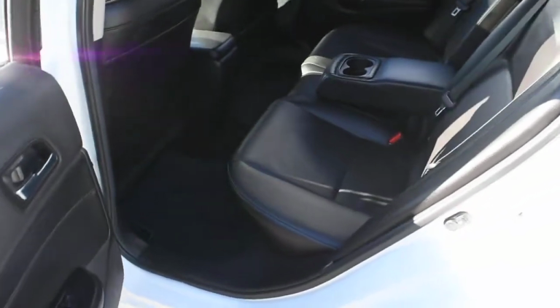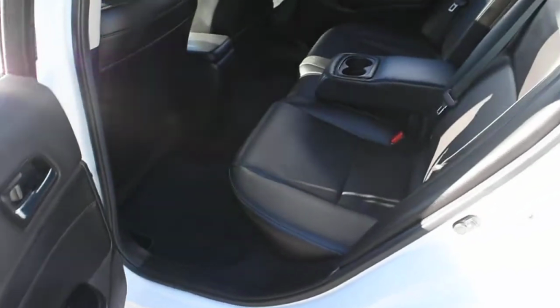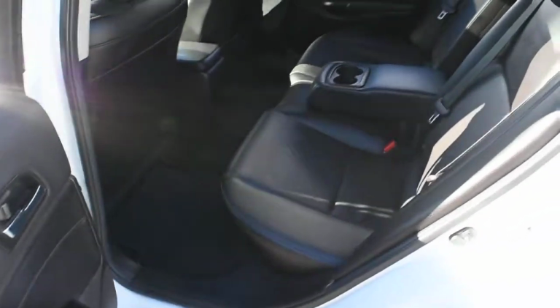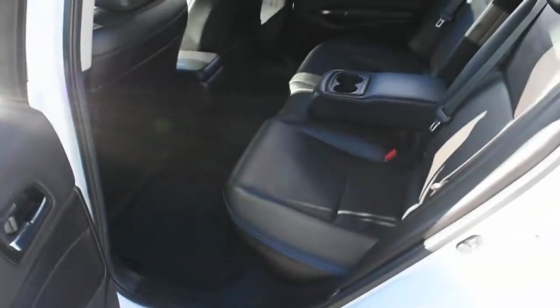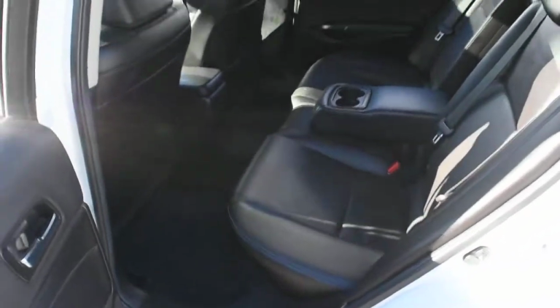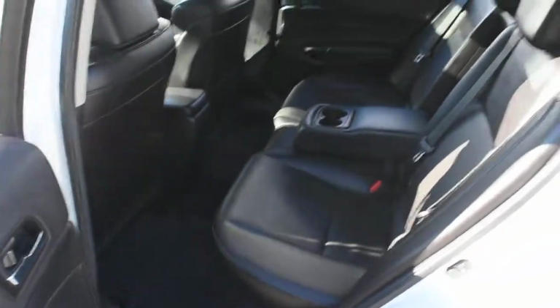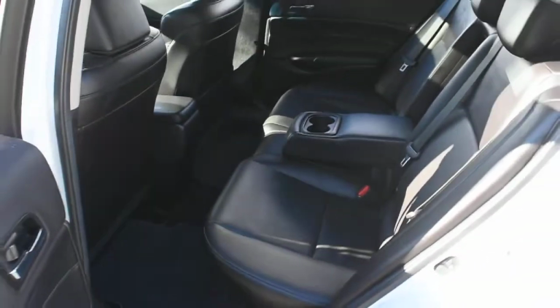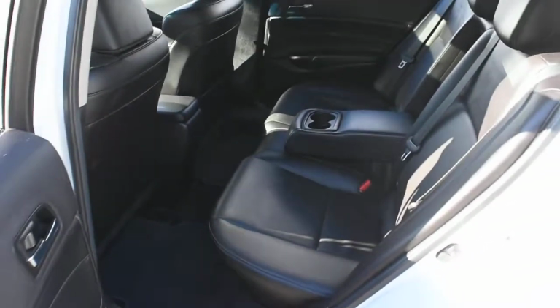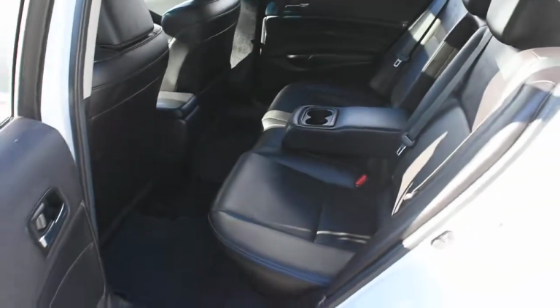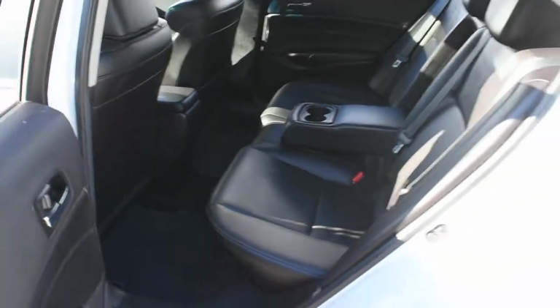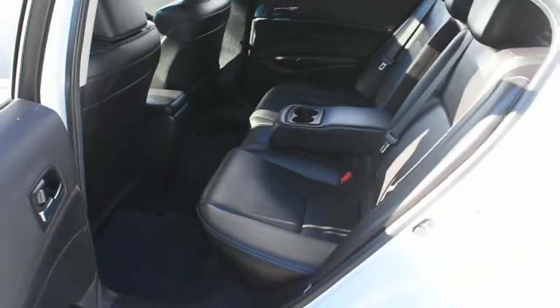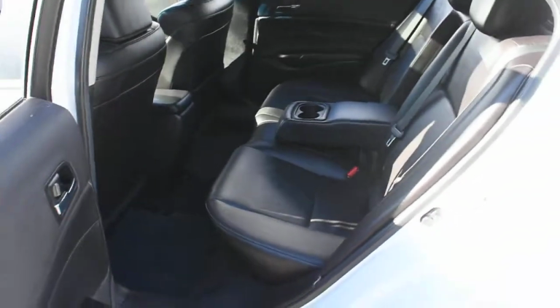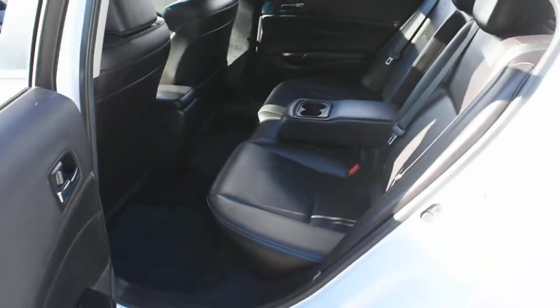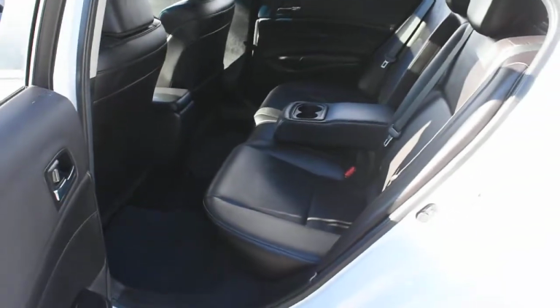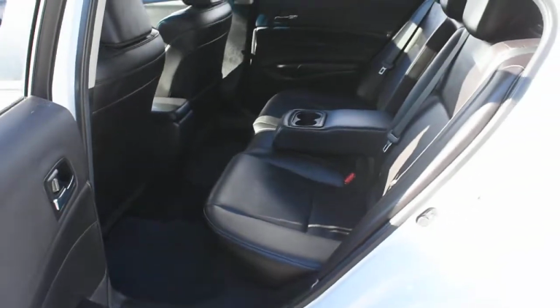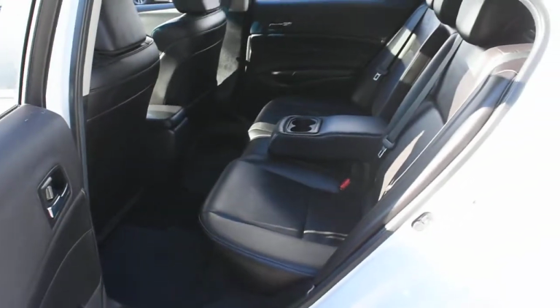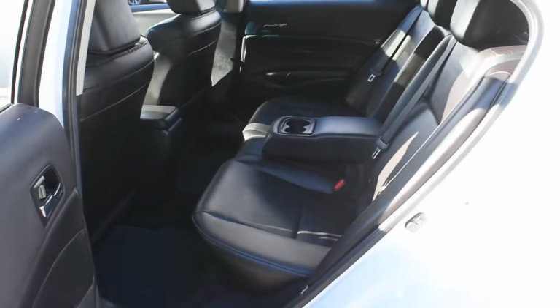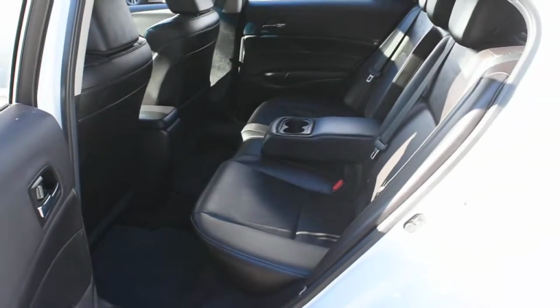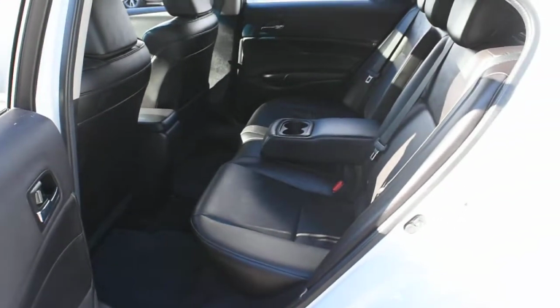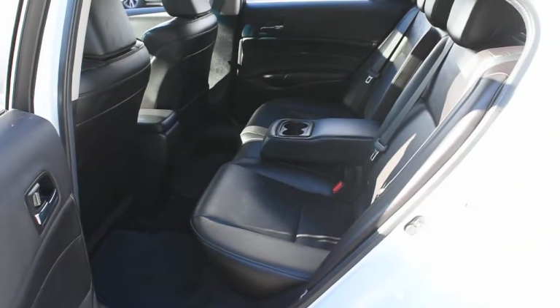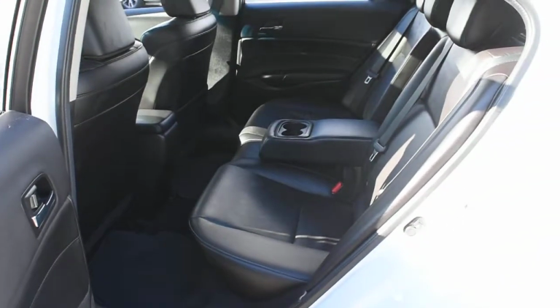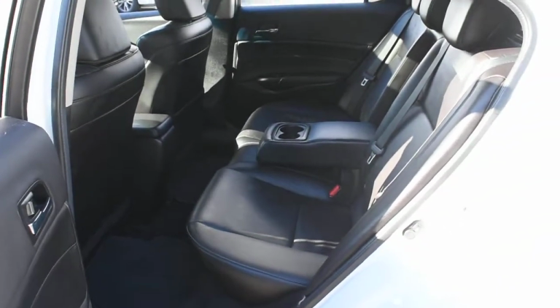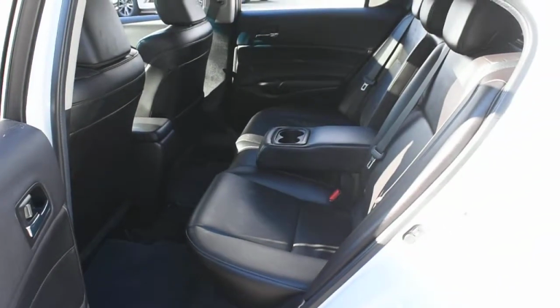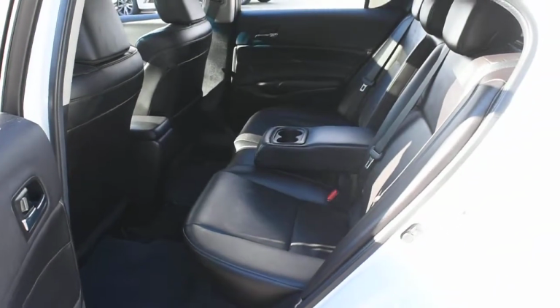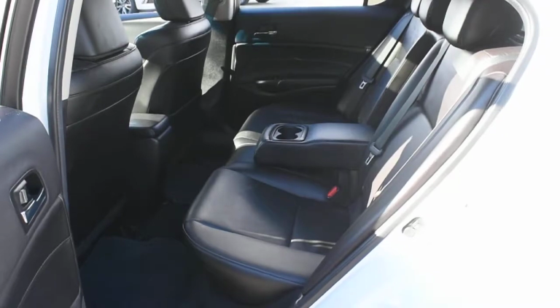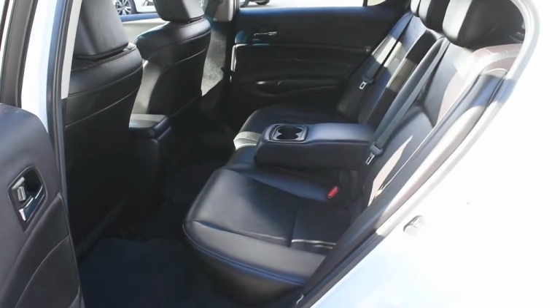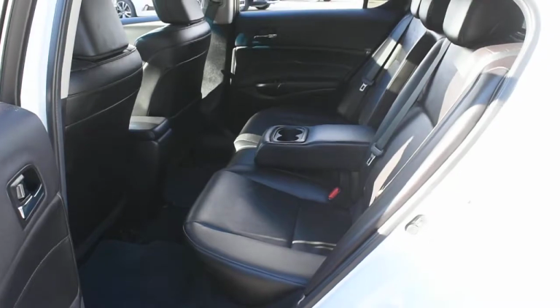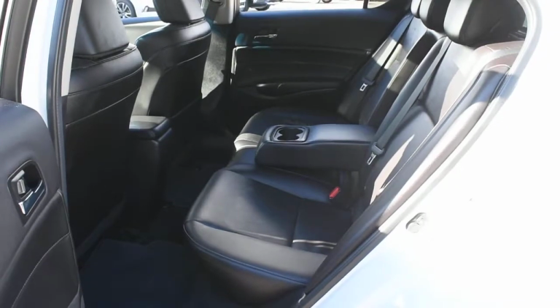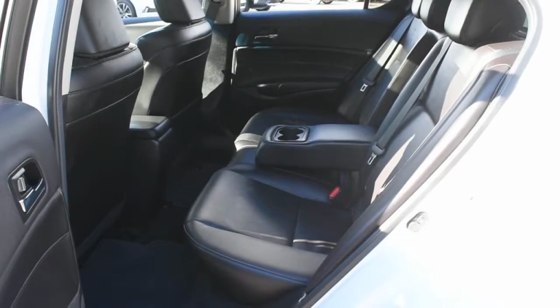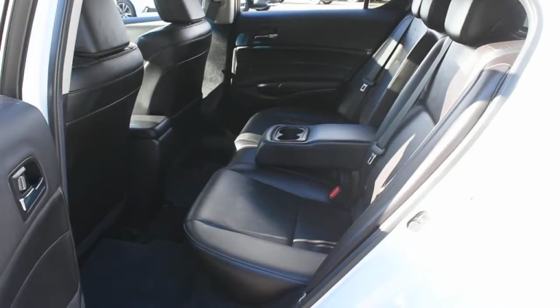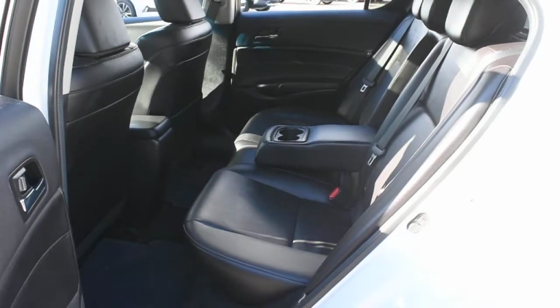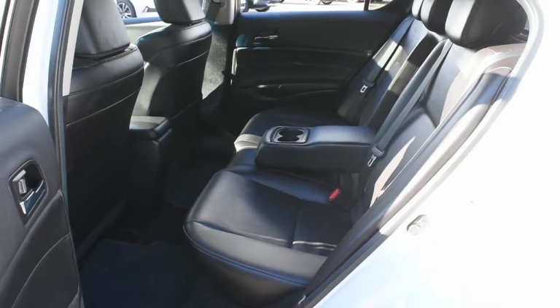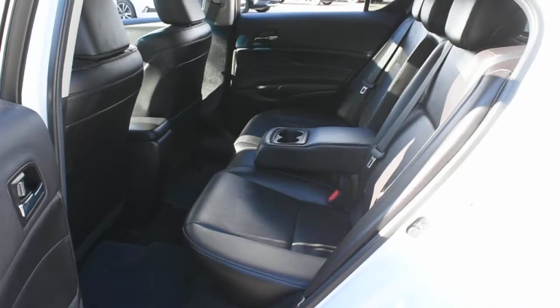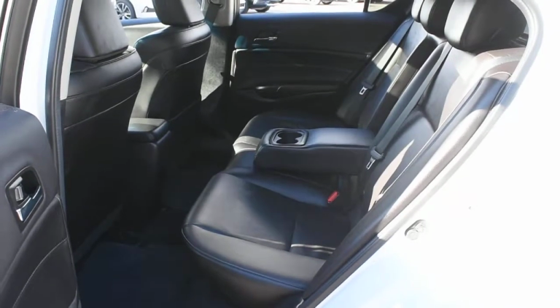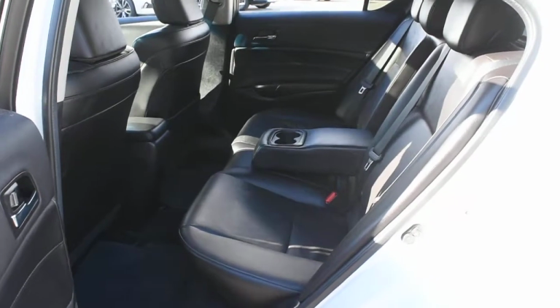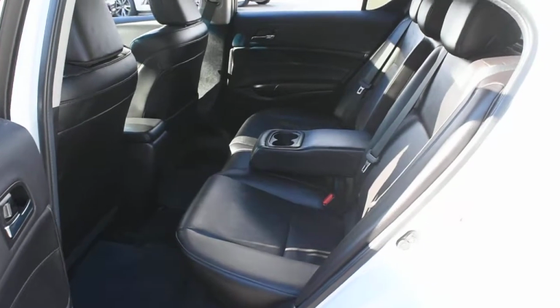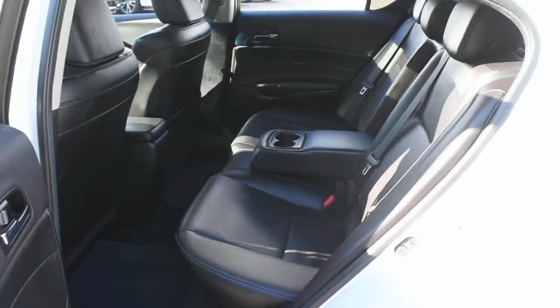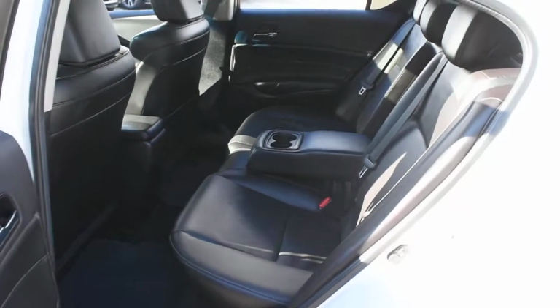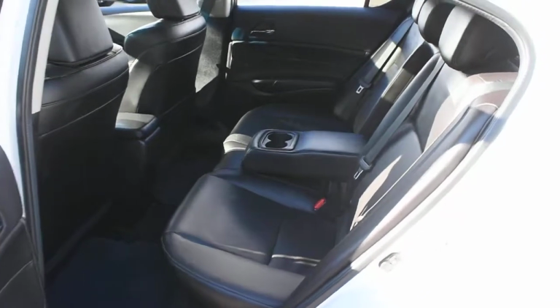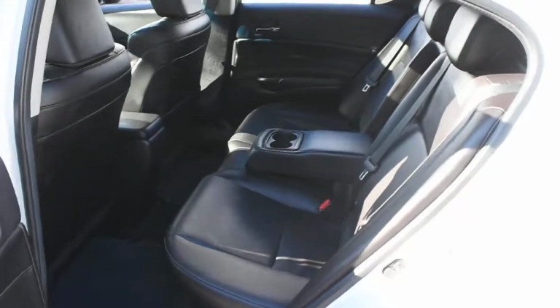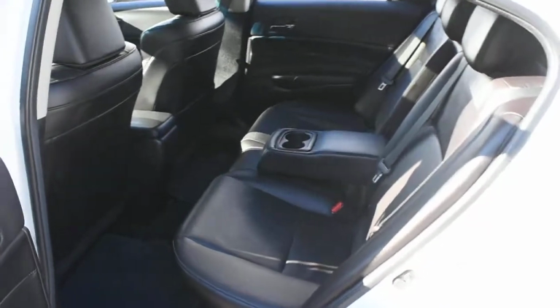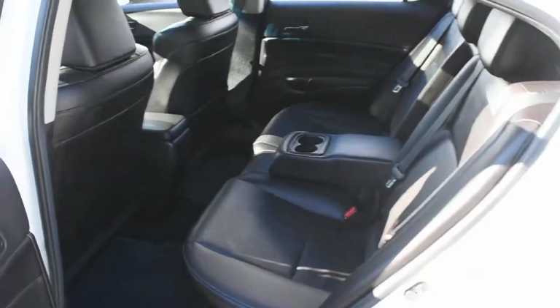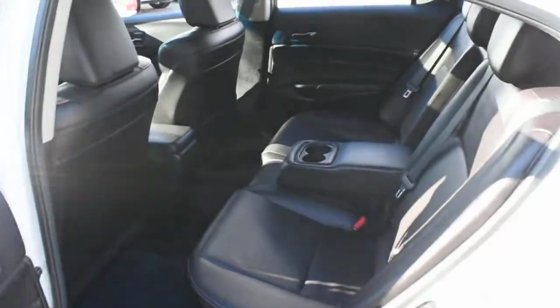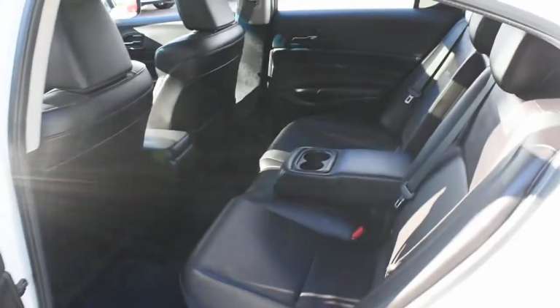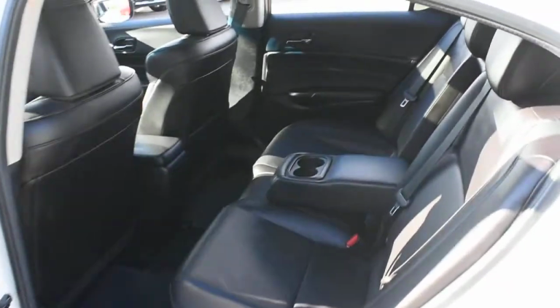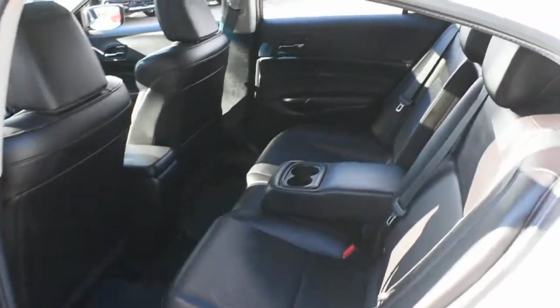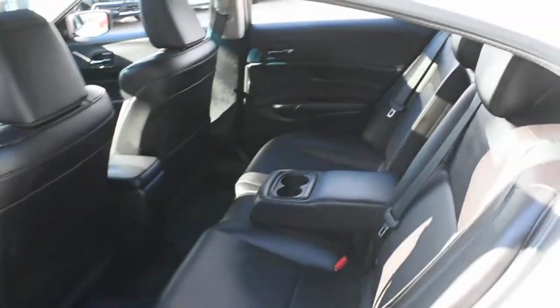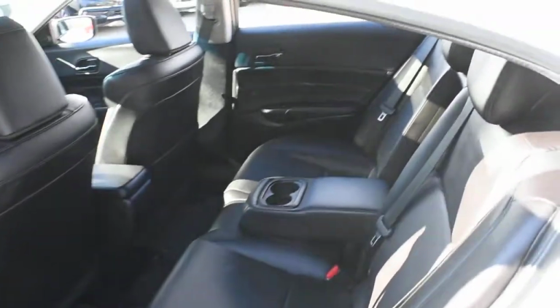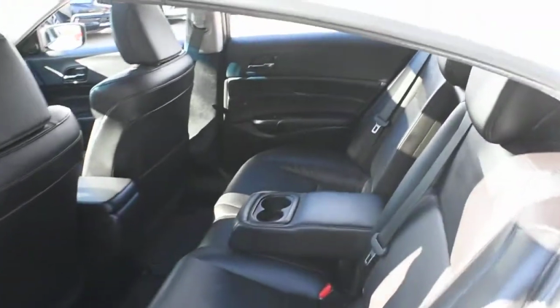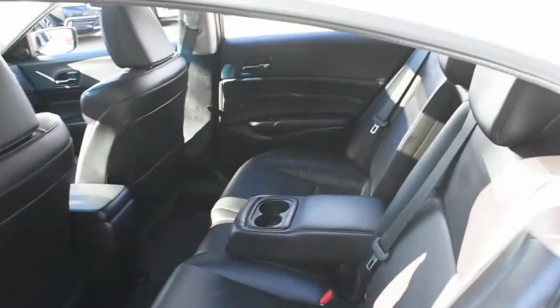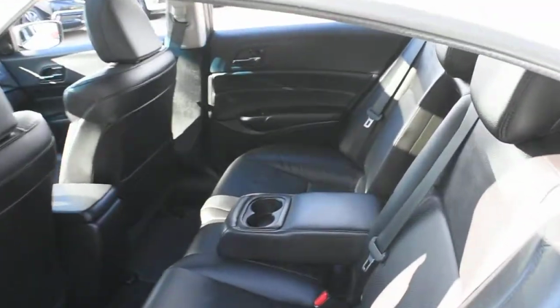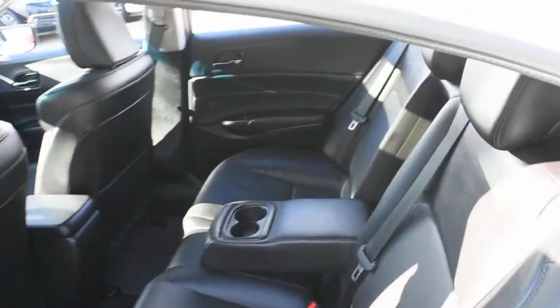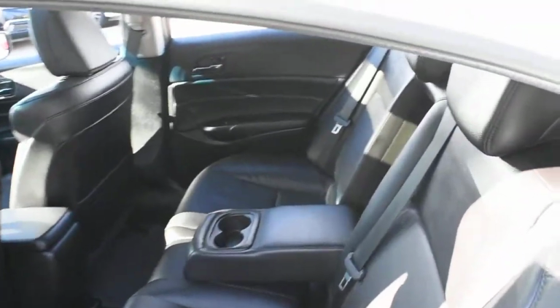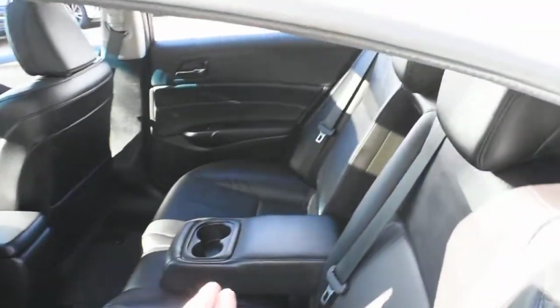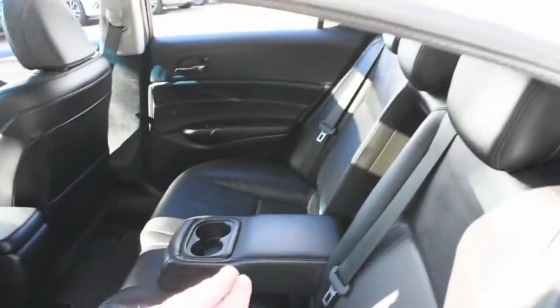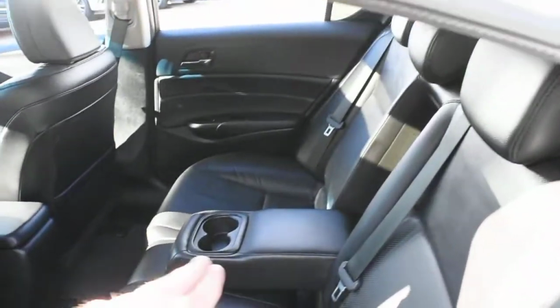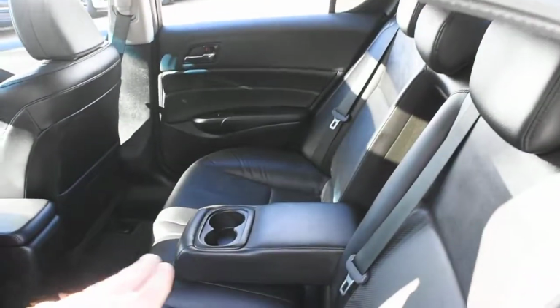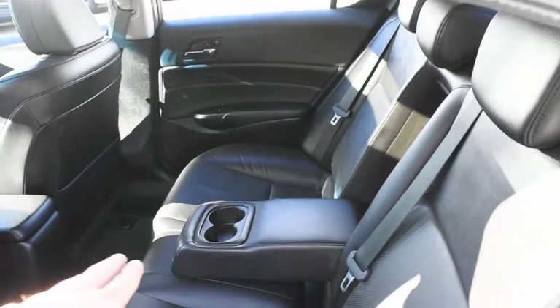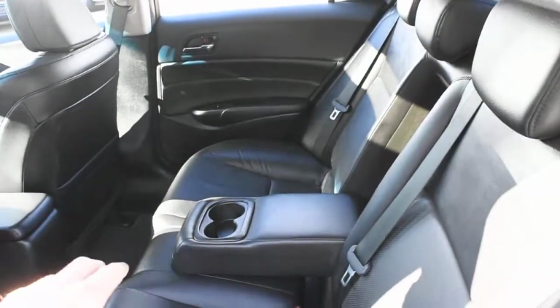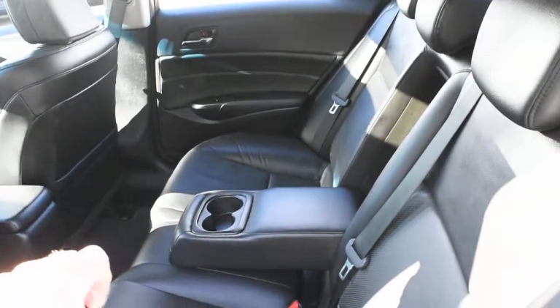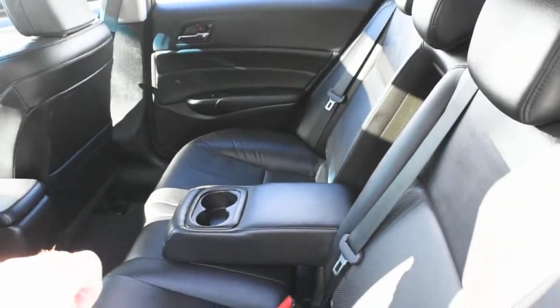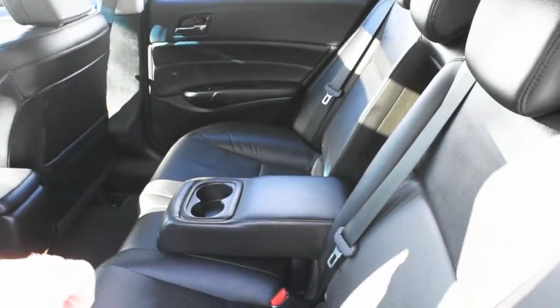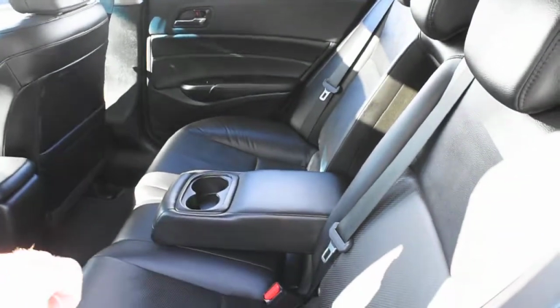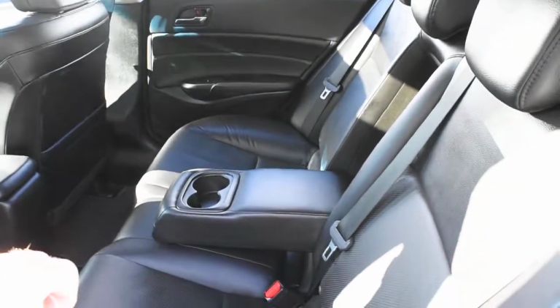For your second row, once again it features your perforated ebony leather. You do have a center folding armrest as well.